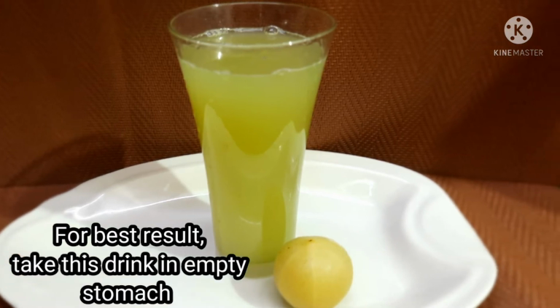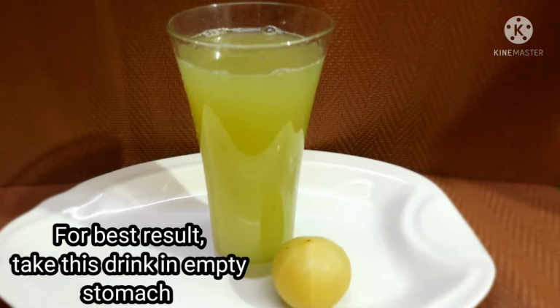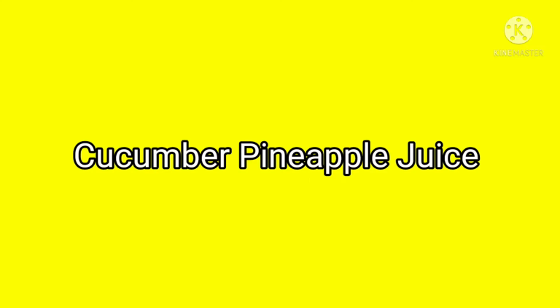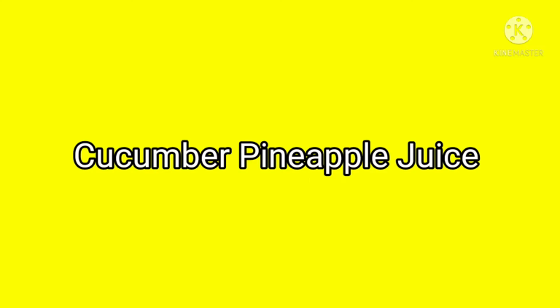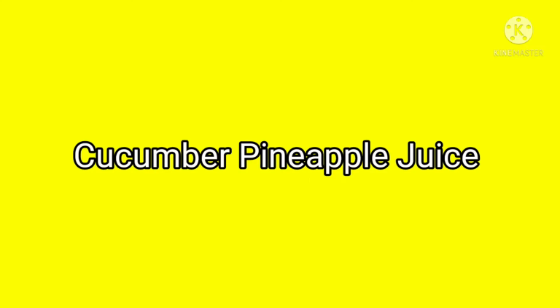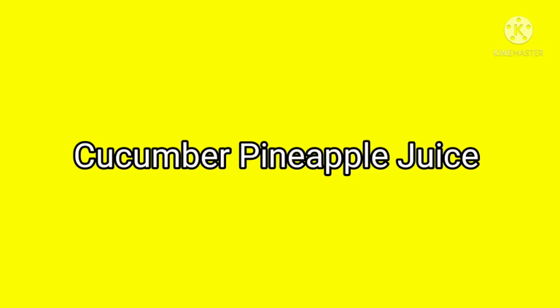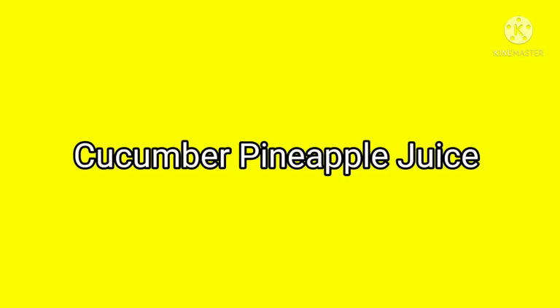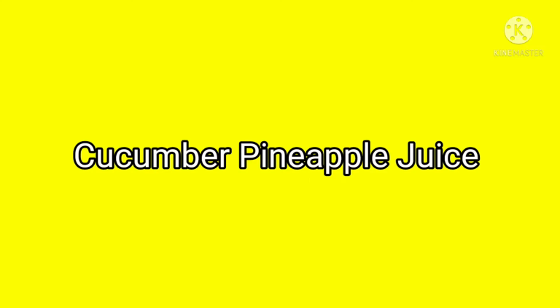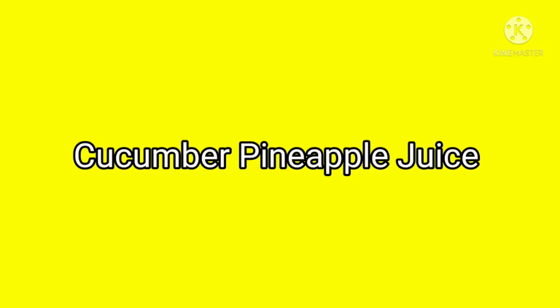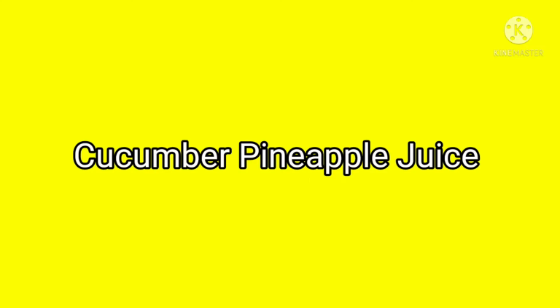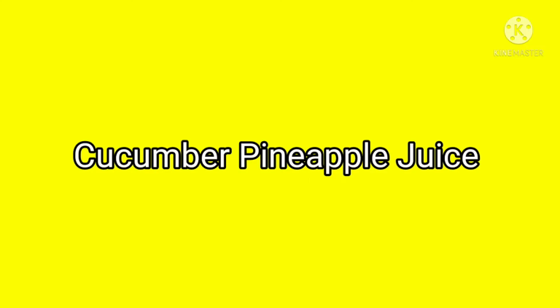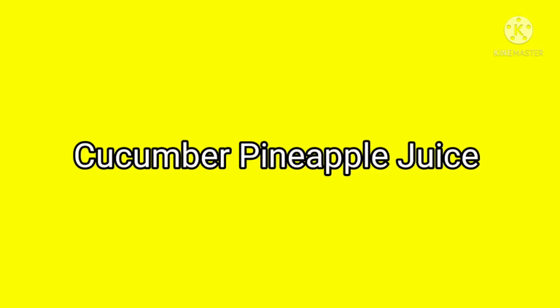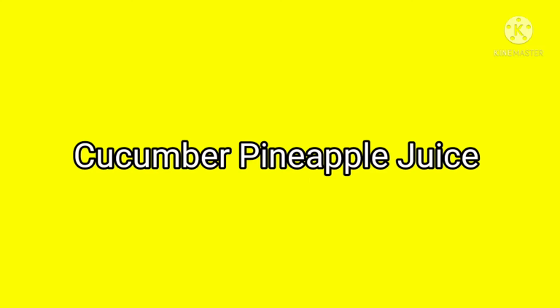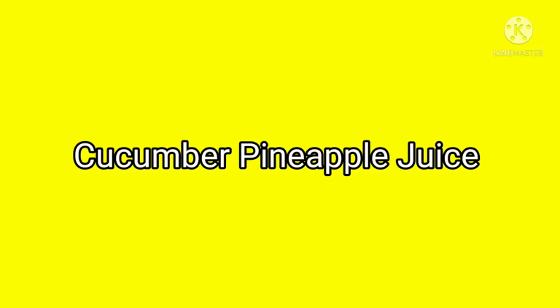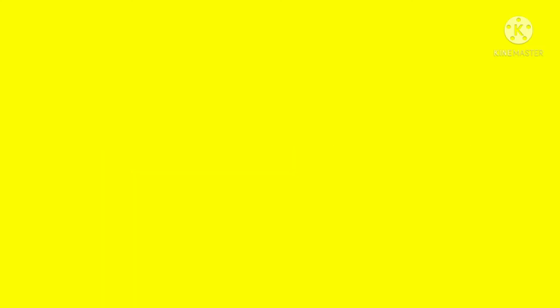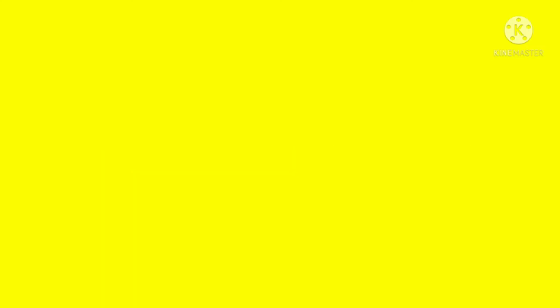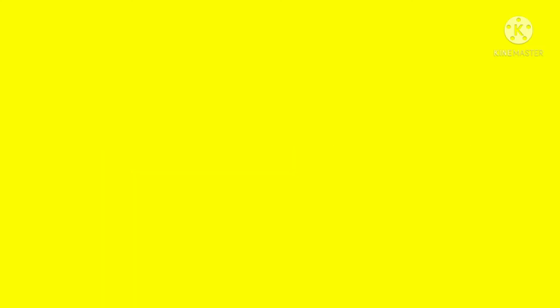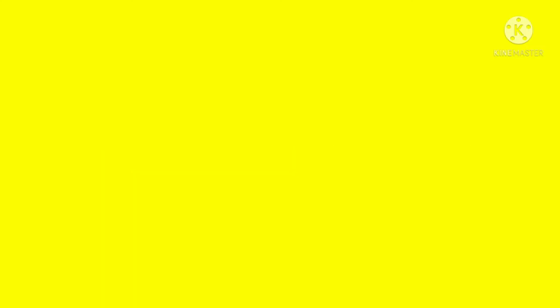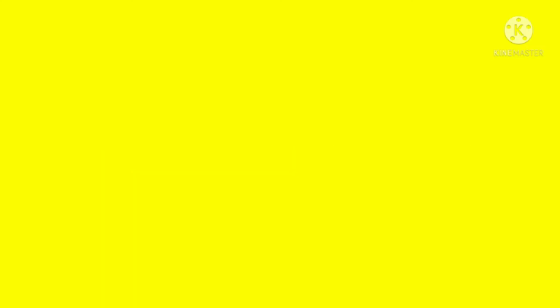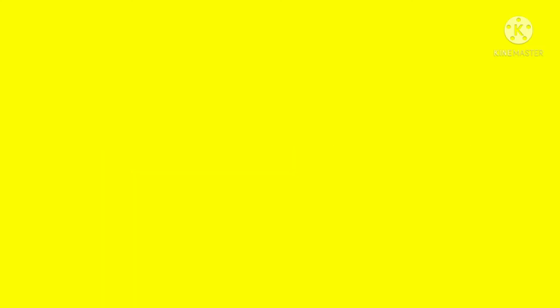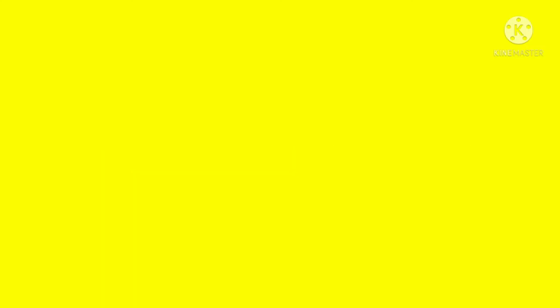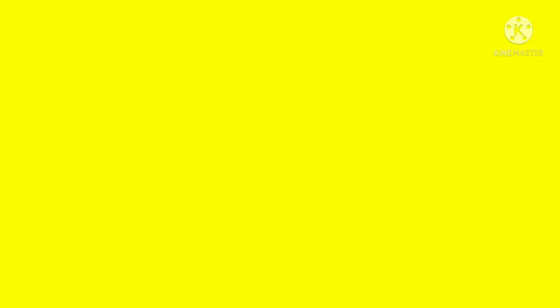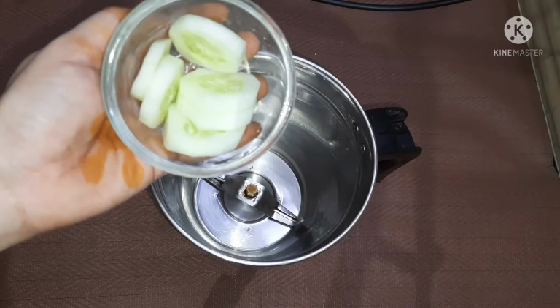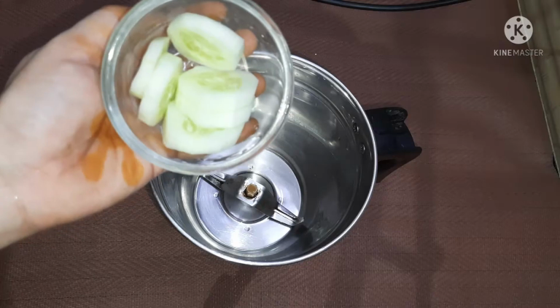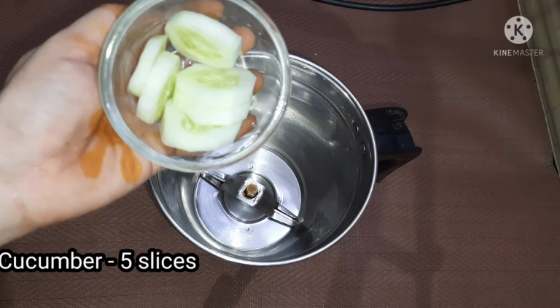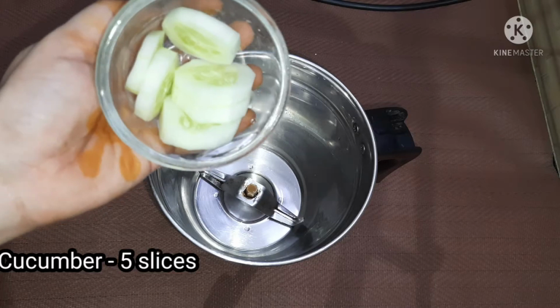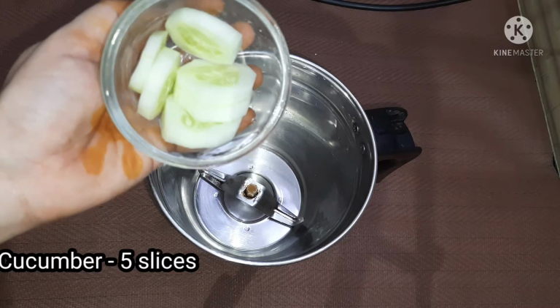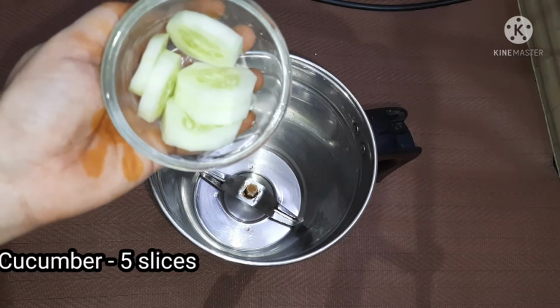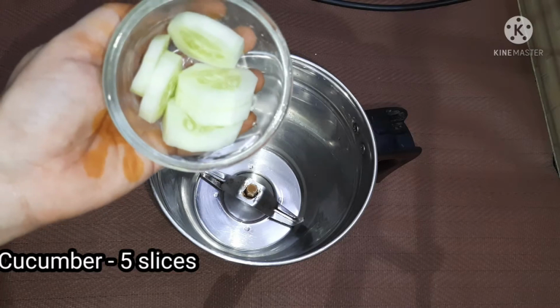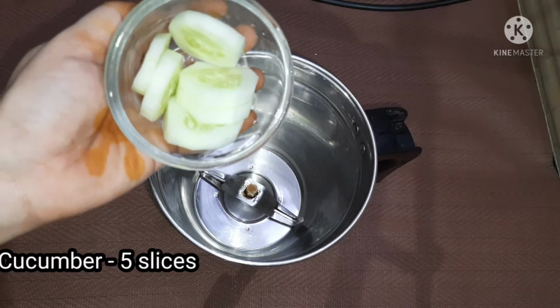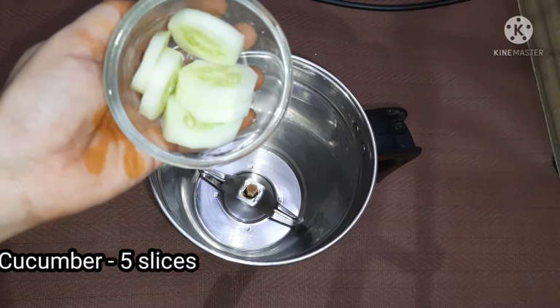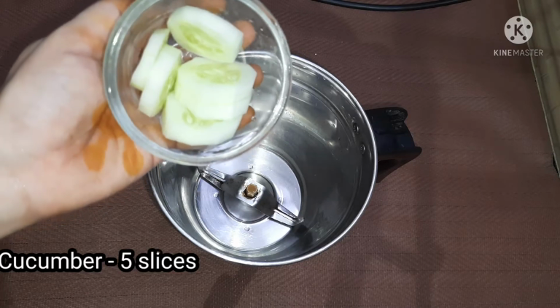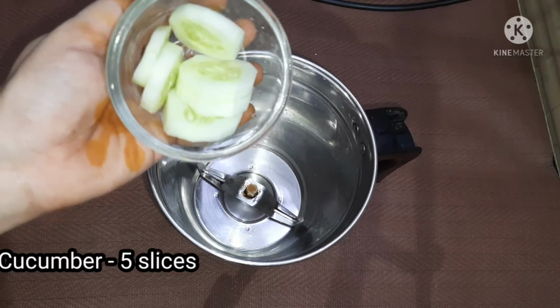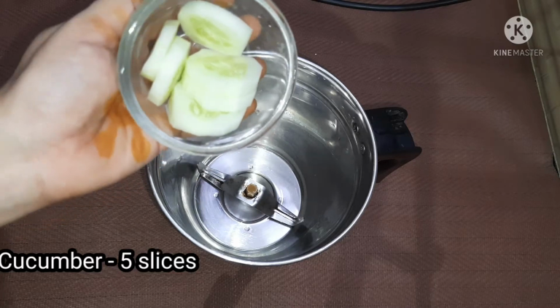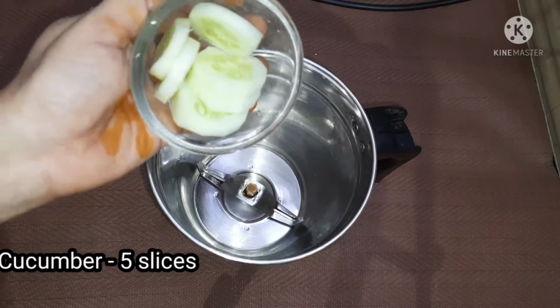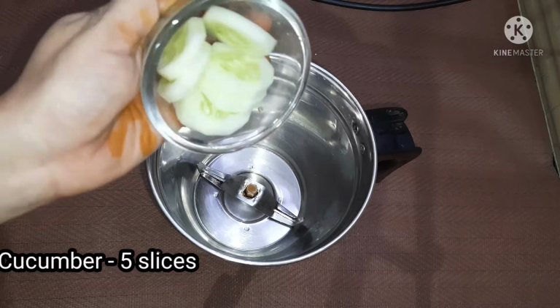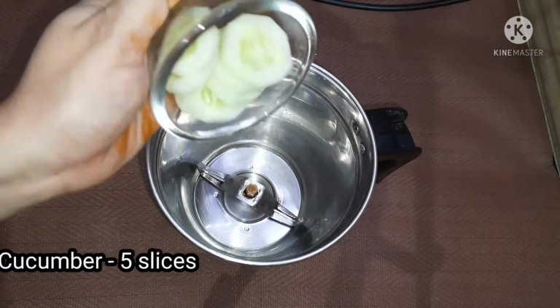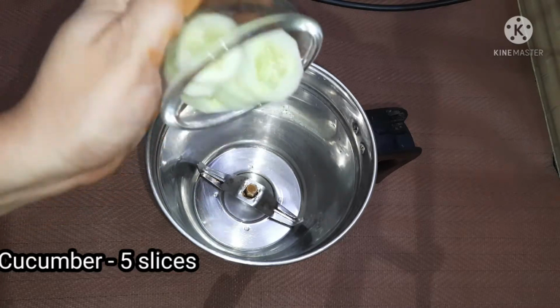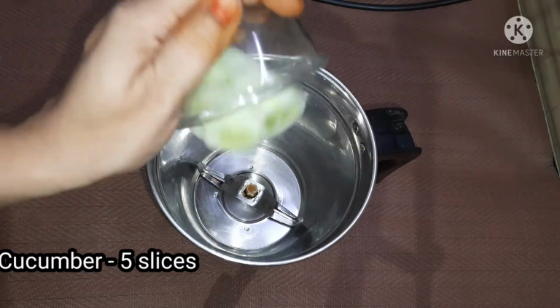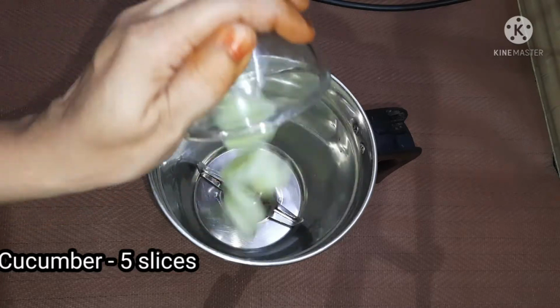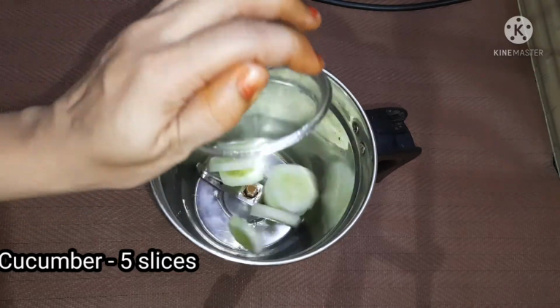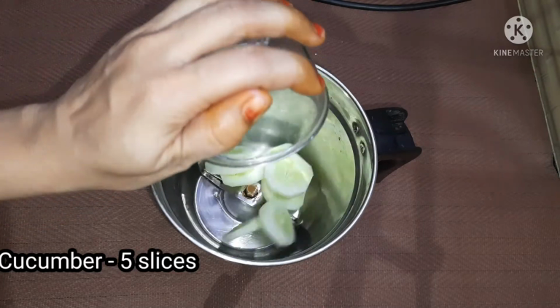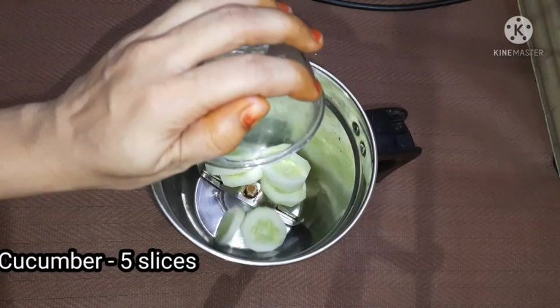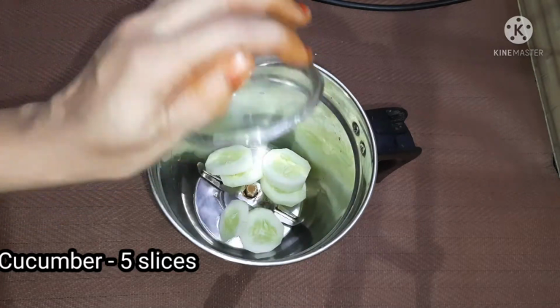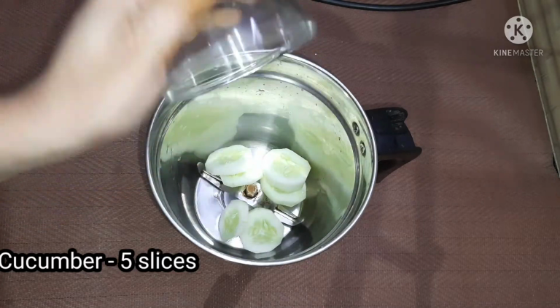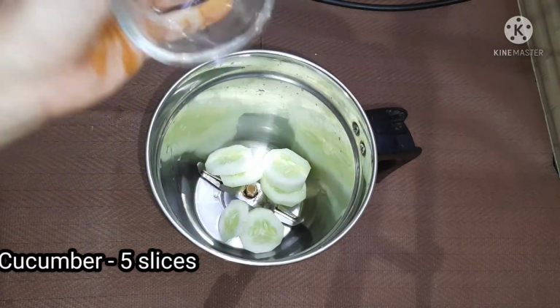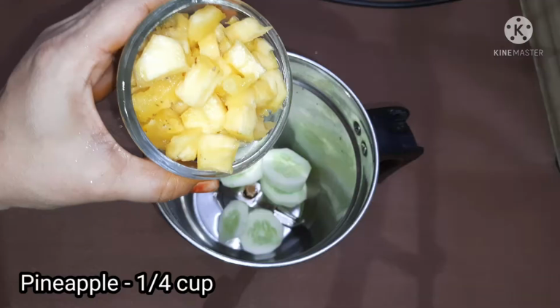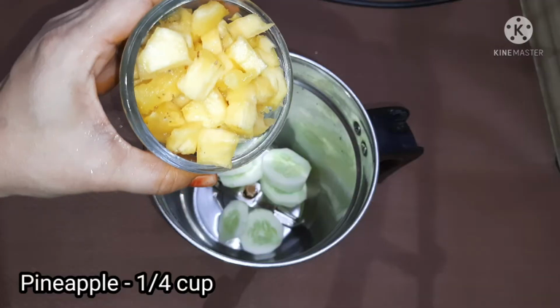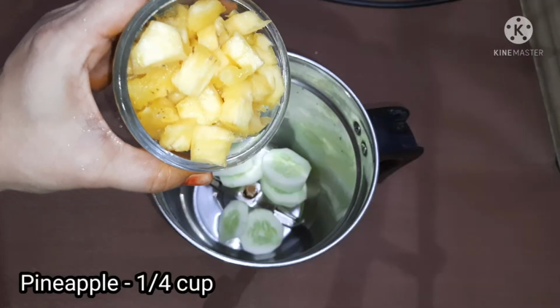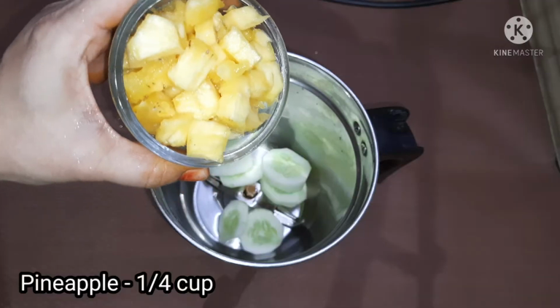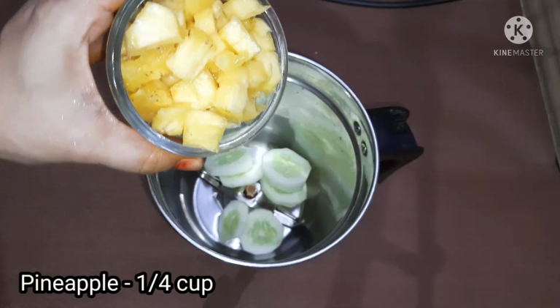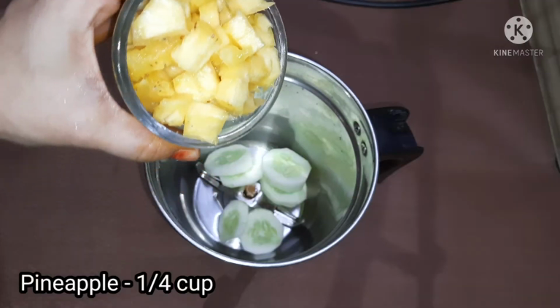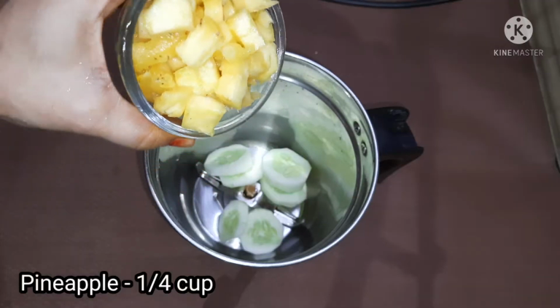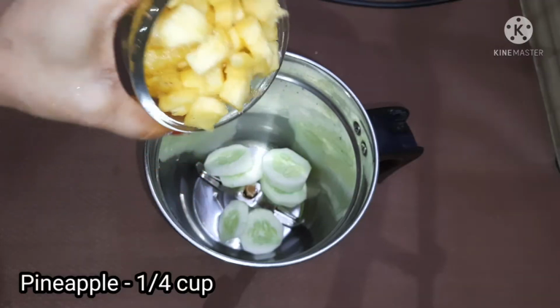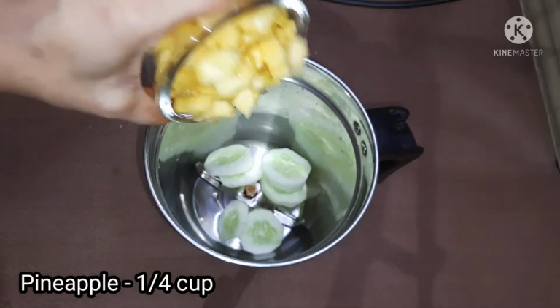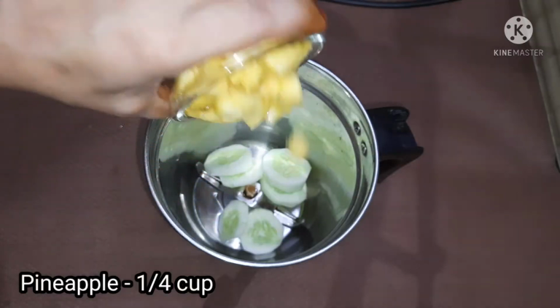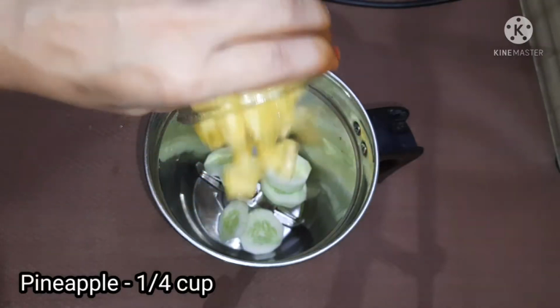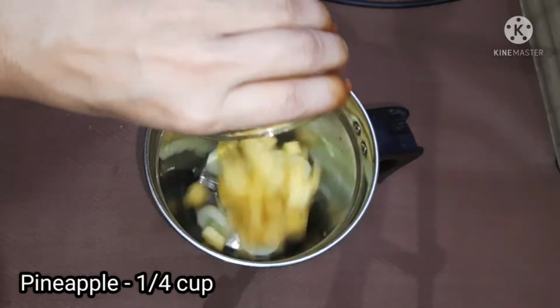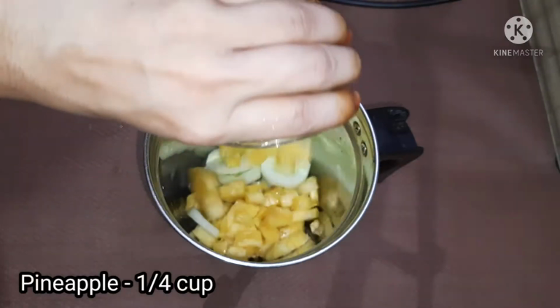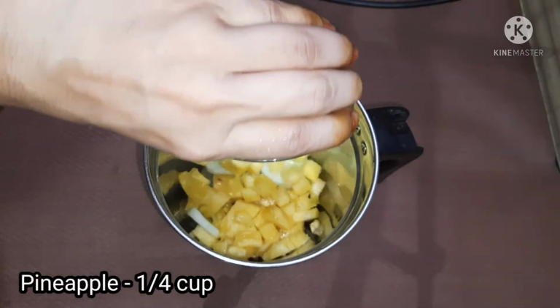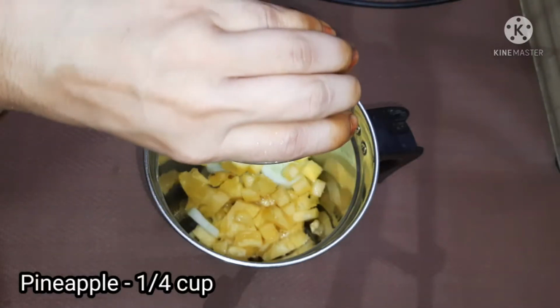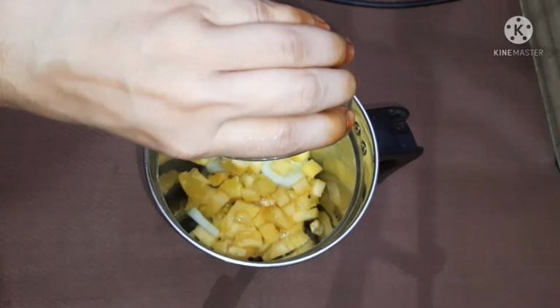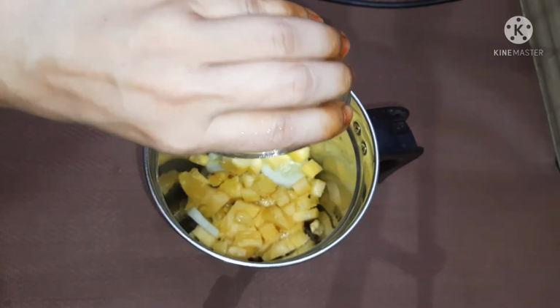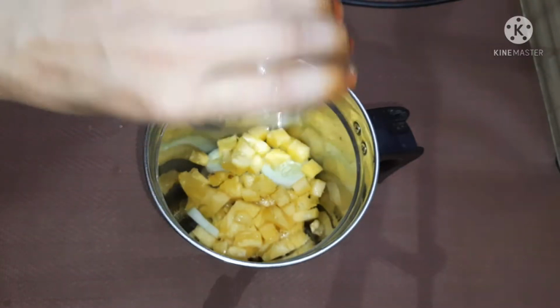Add 1 teaspoon of garlic juice — this is anti-inflammatory. Add 1 teaspoon of garlic juice in a mix jar. First we have to add a small slice and add 1 cup of tea.